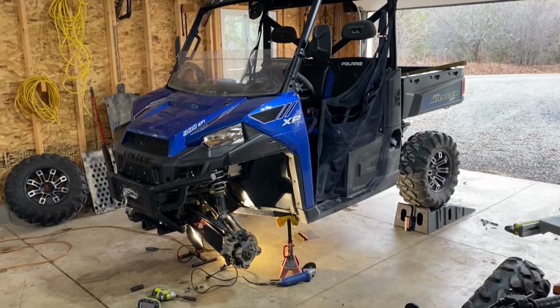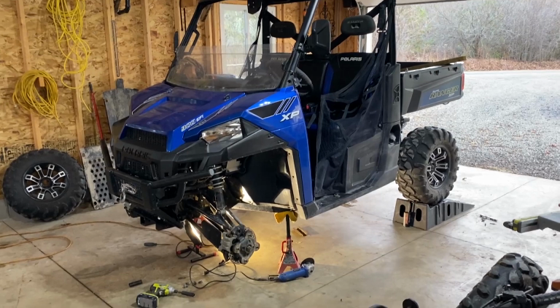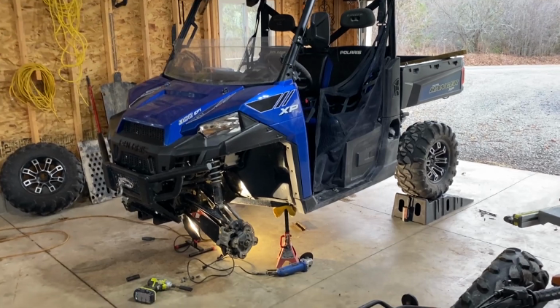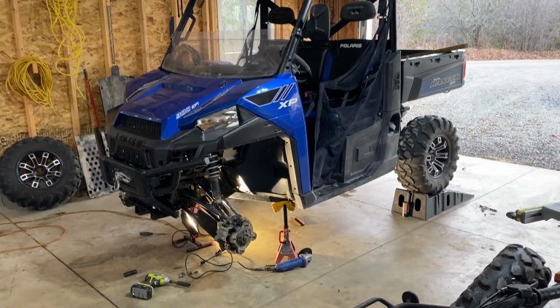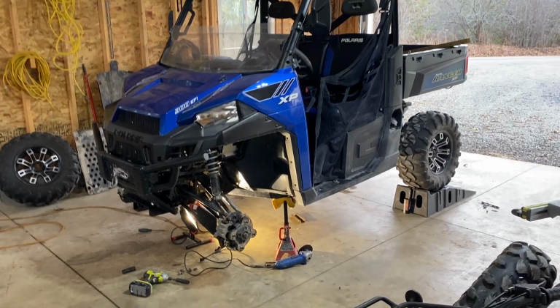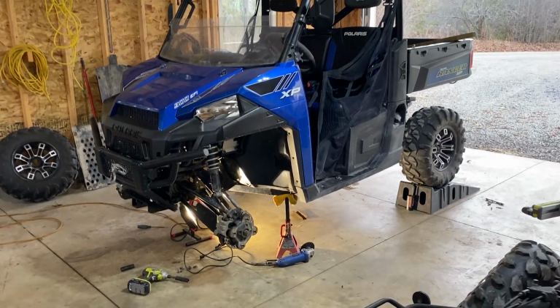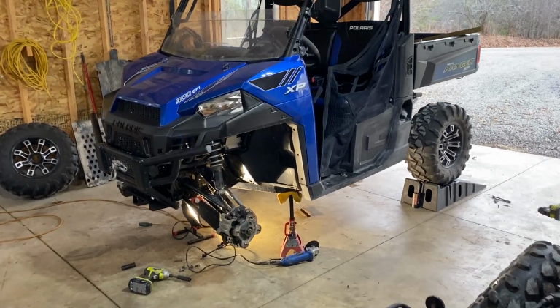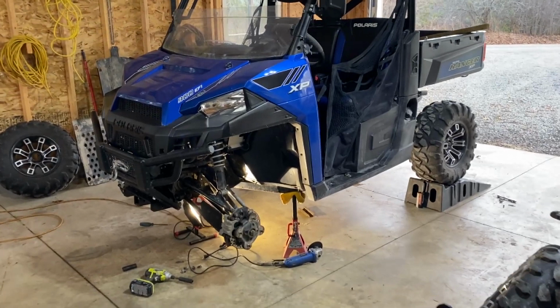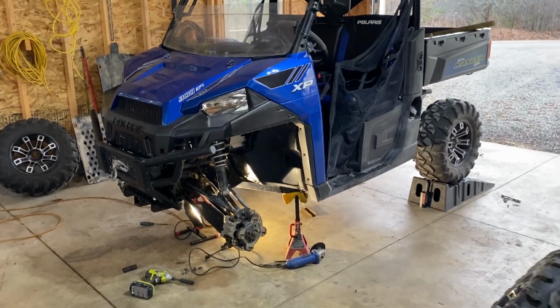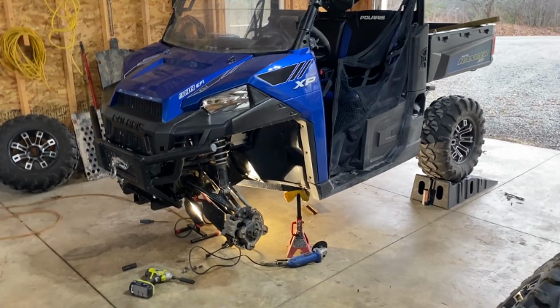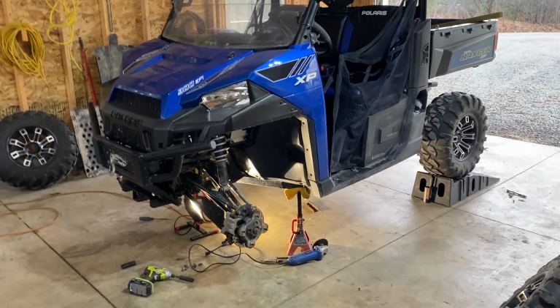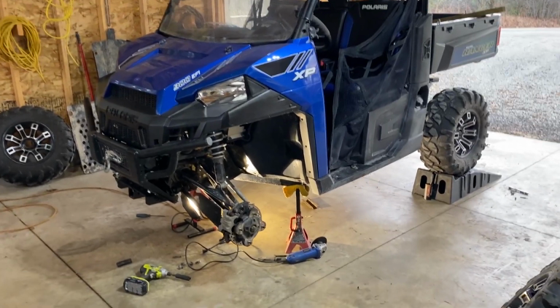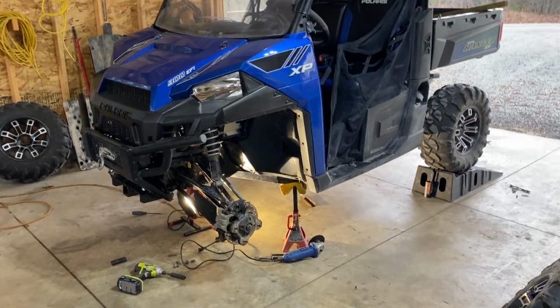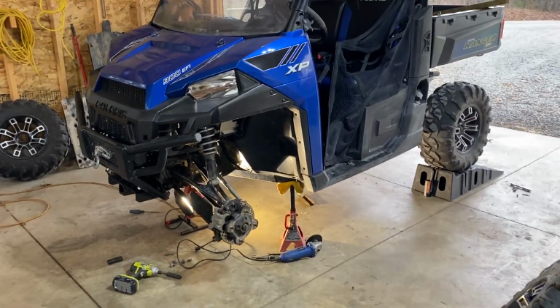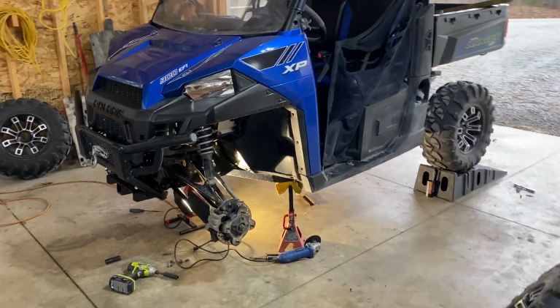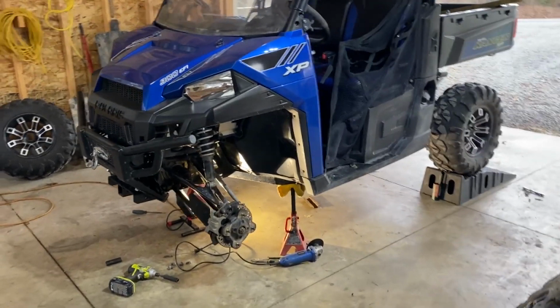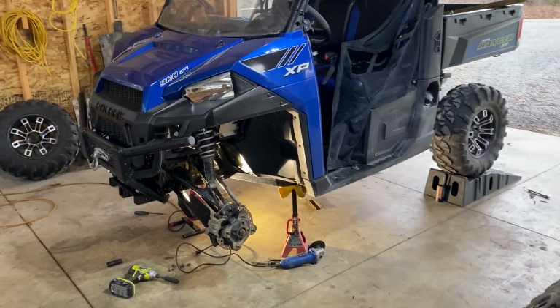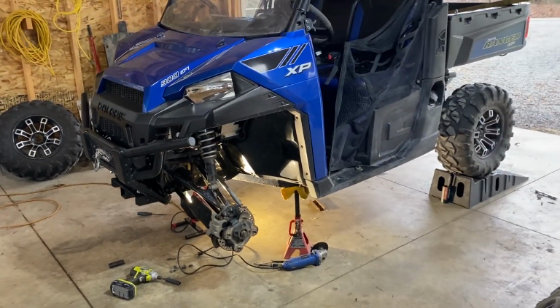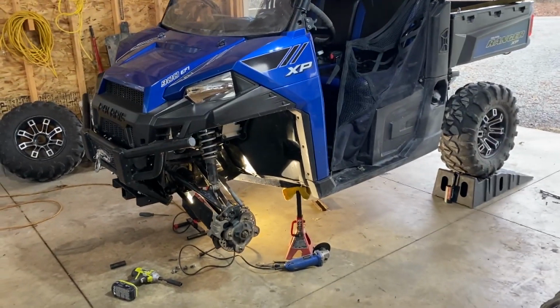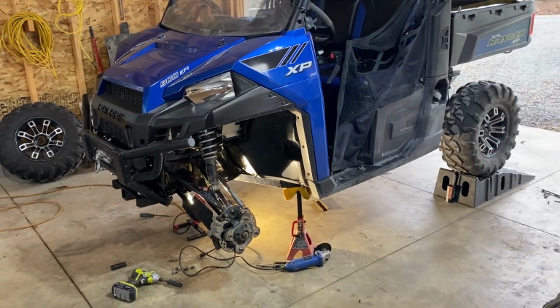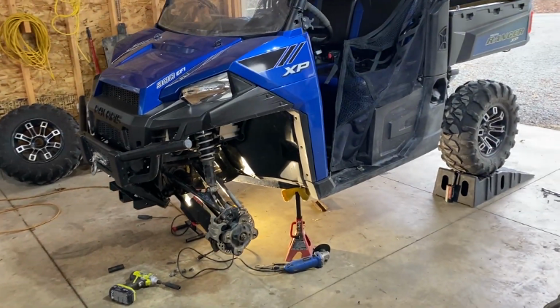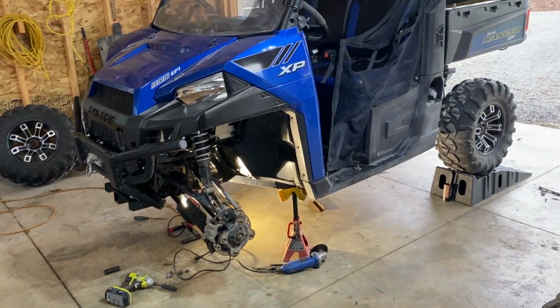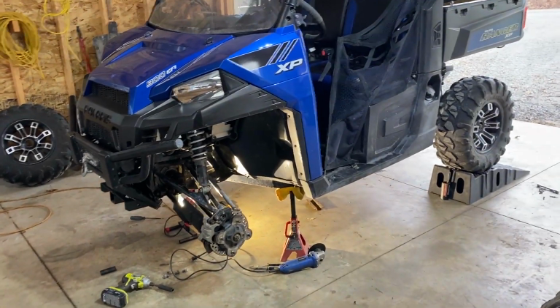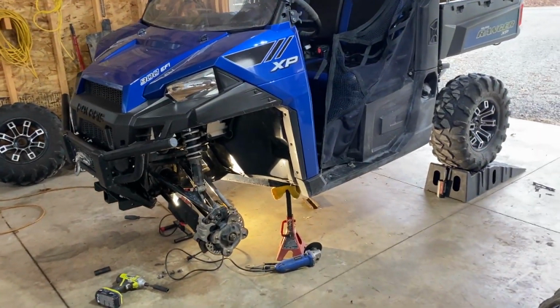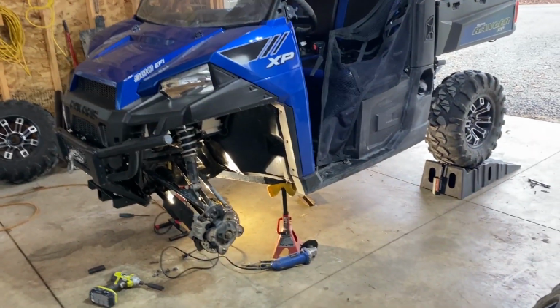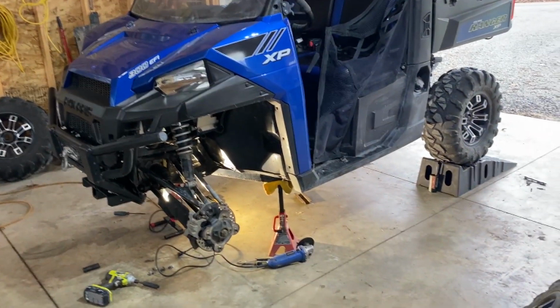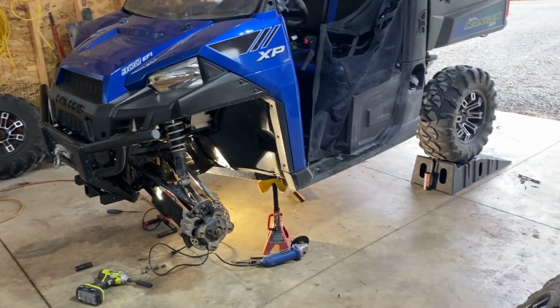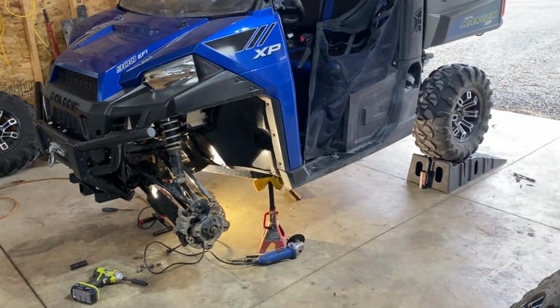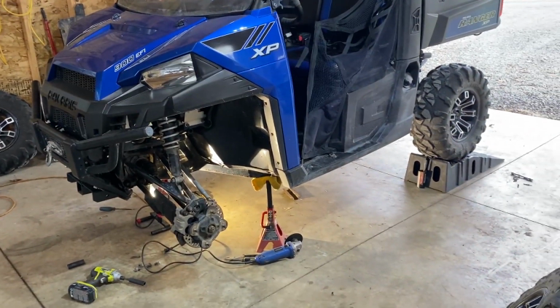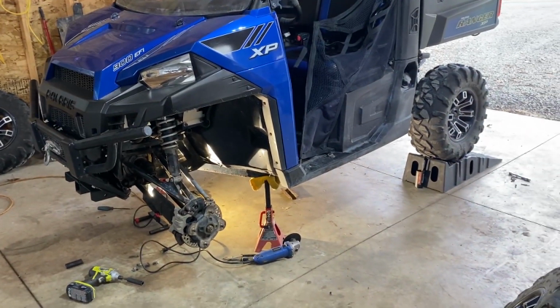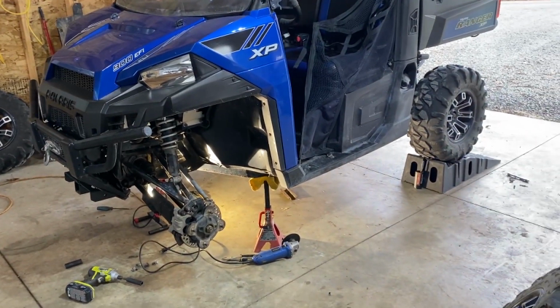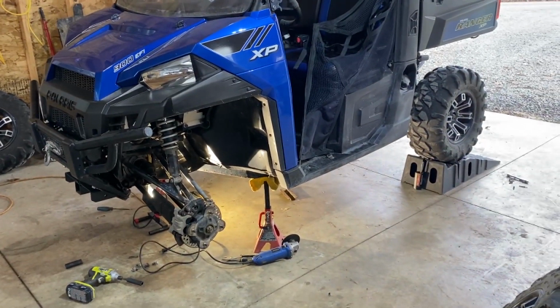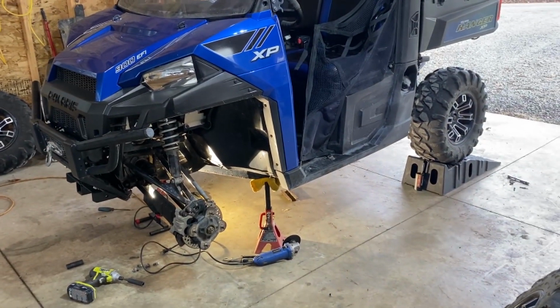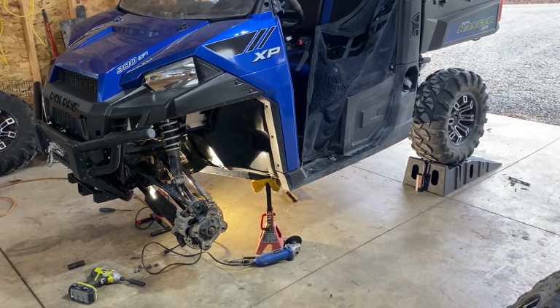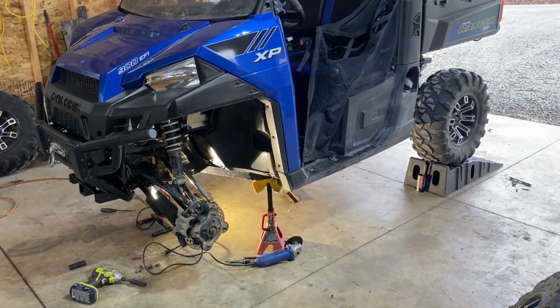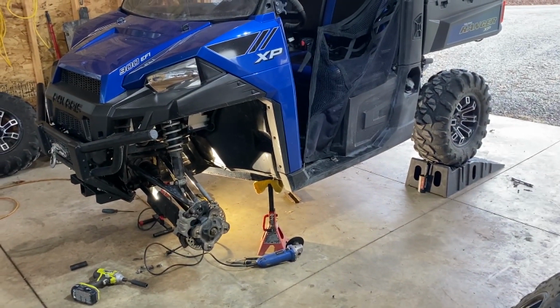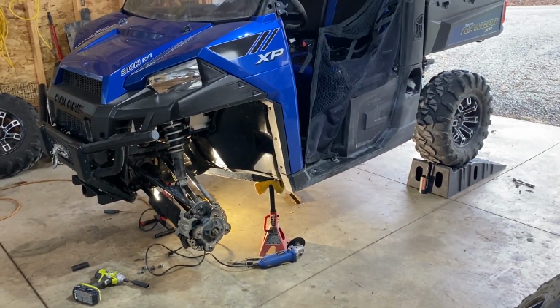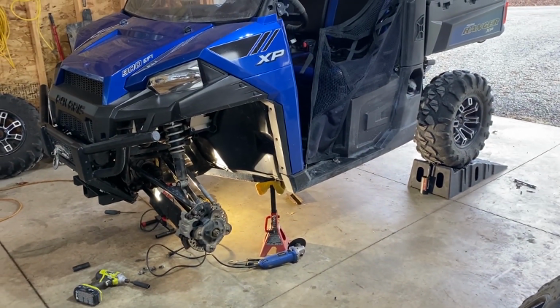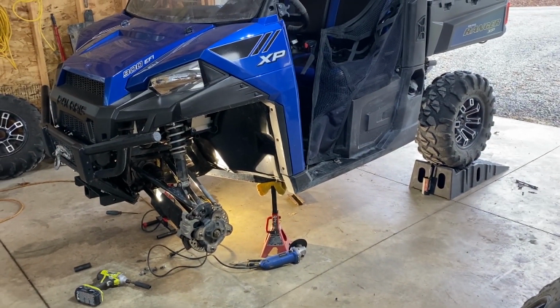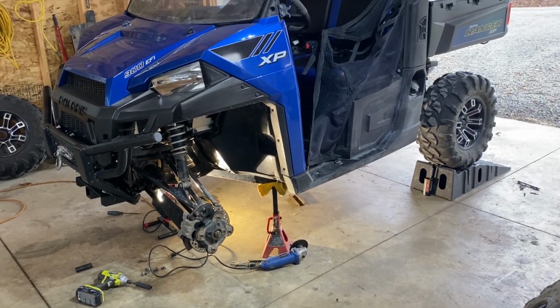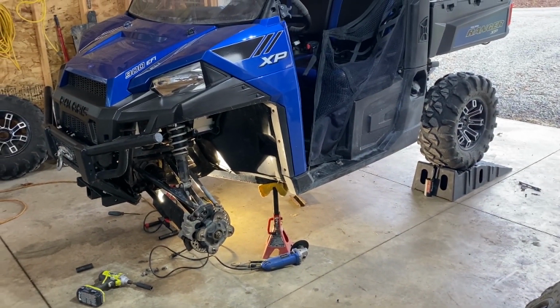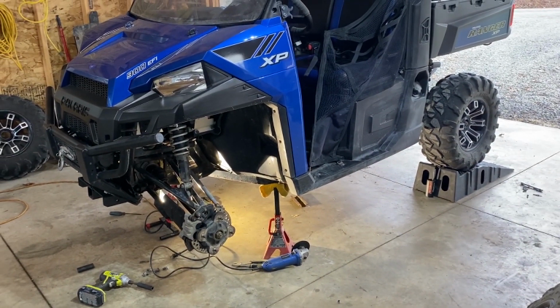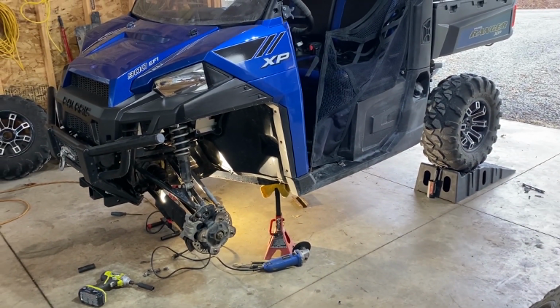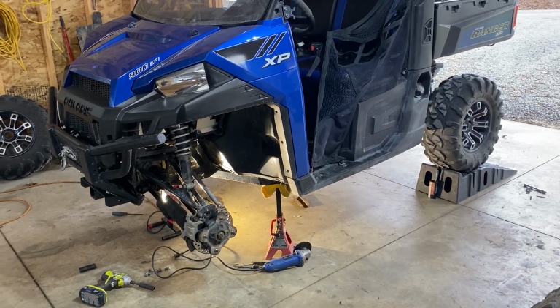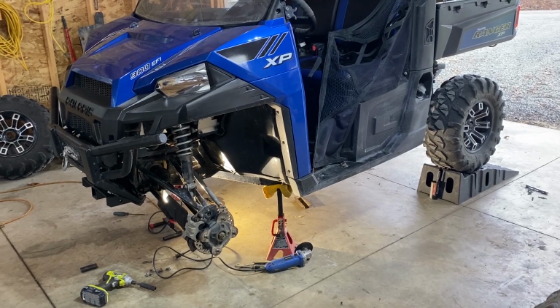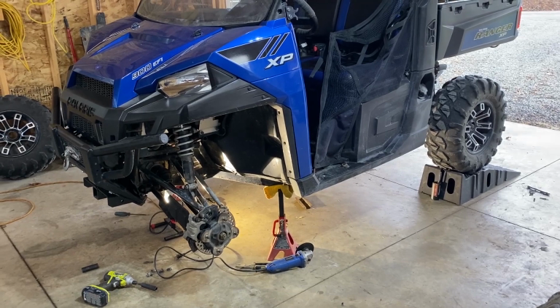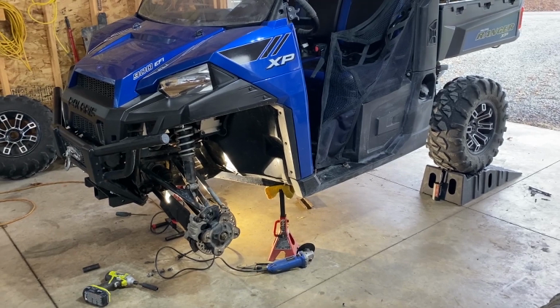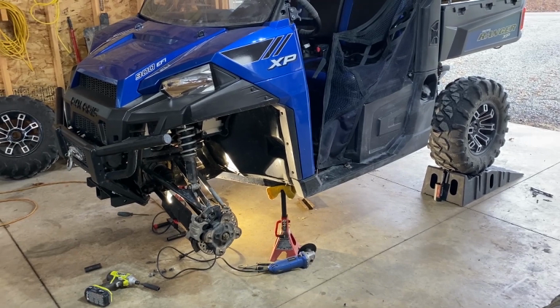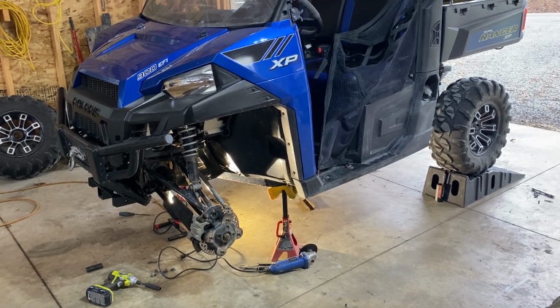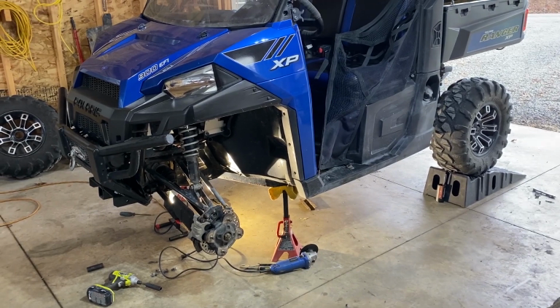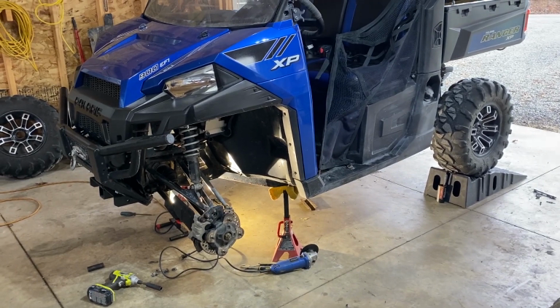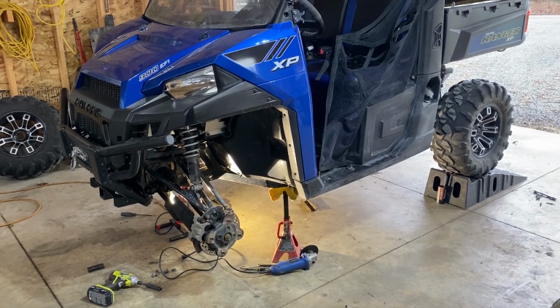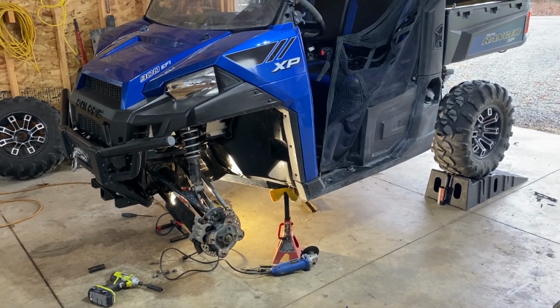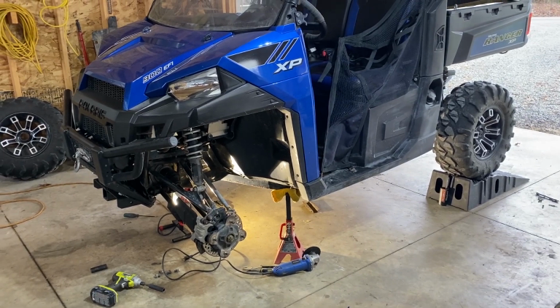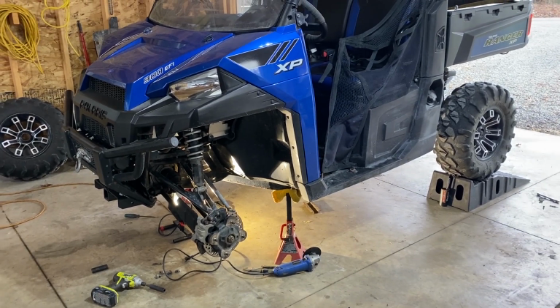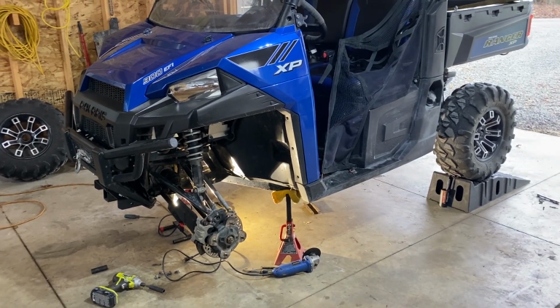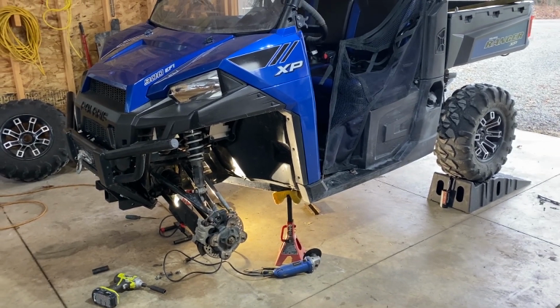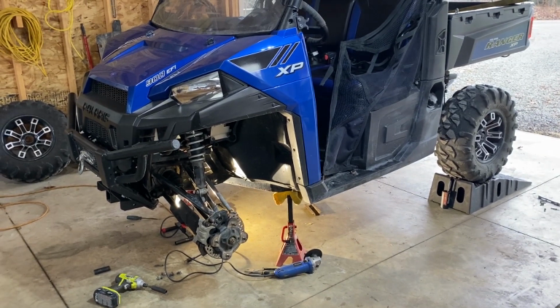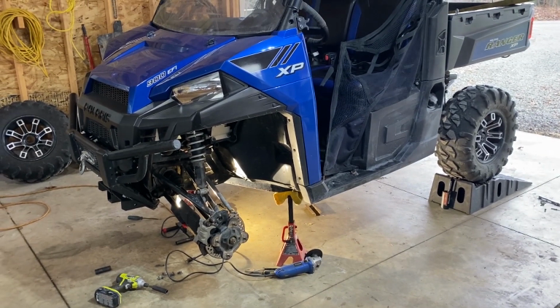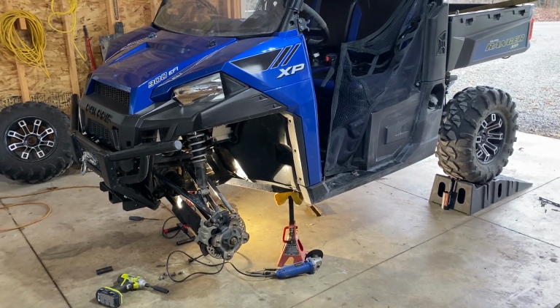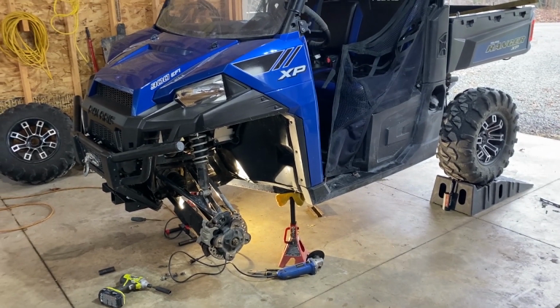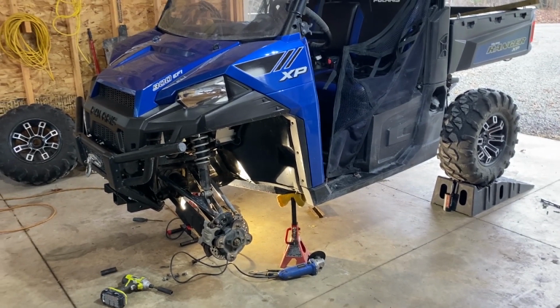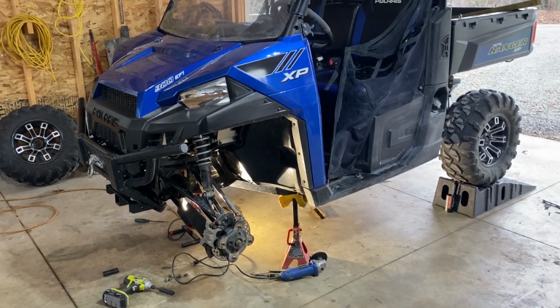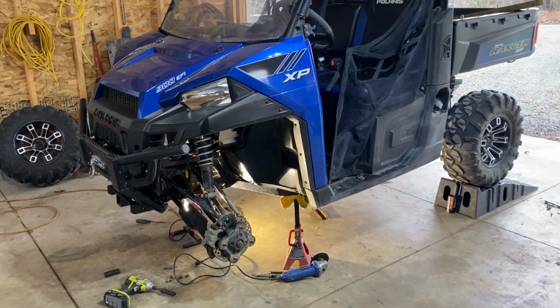Quick video on how to remove and replace a prop shaft on a Ranger 900 XP — this one's a 2014.